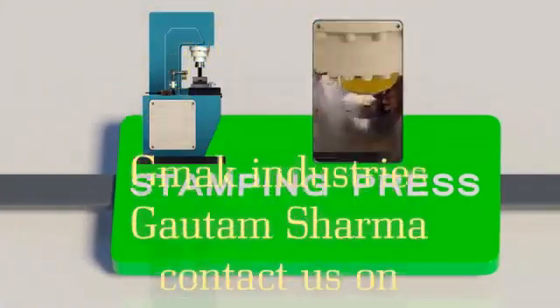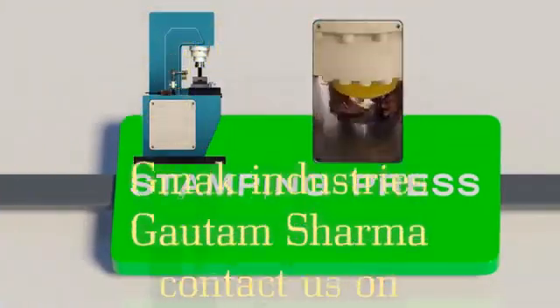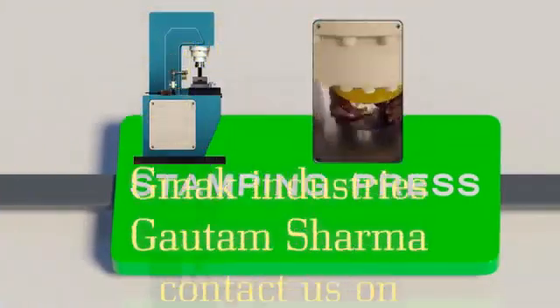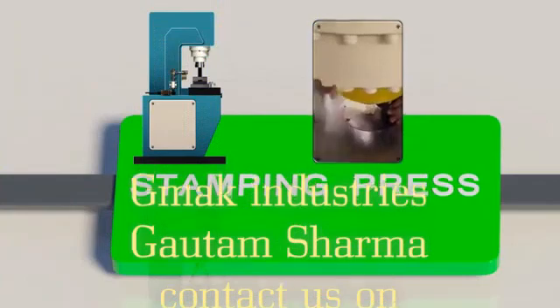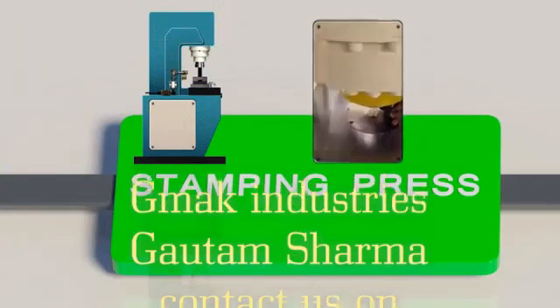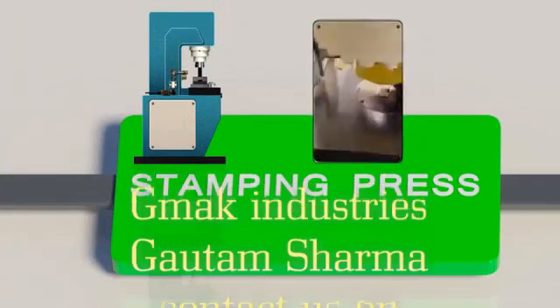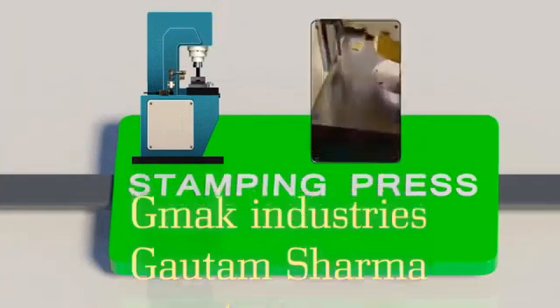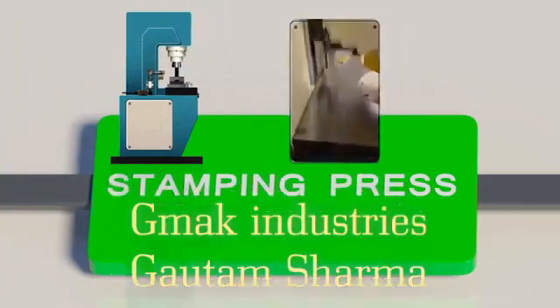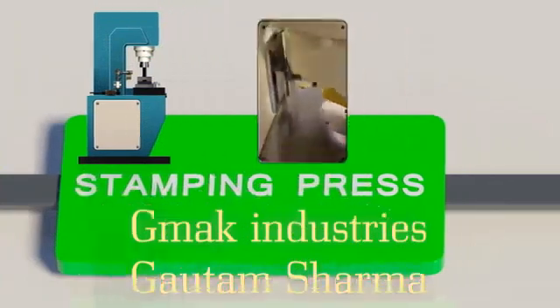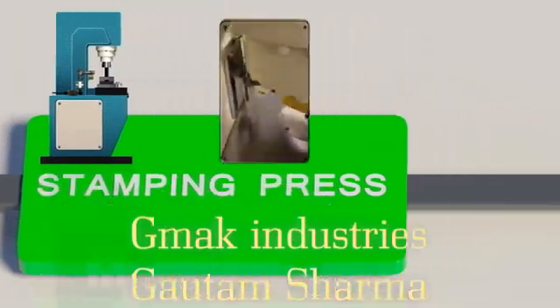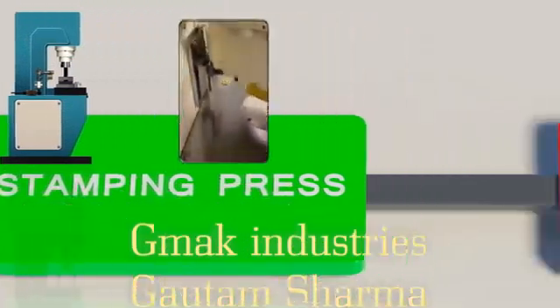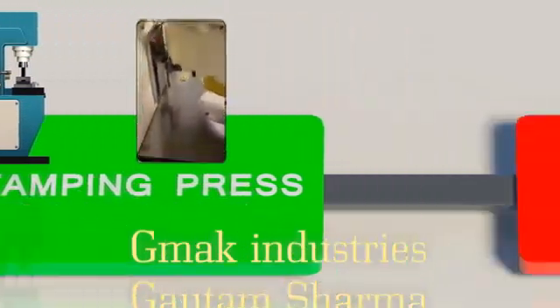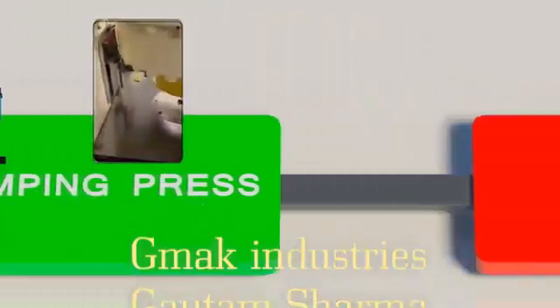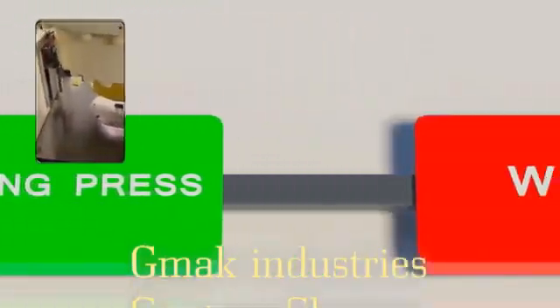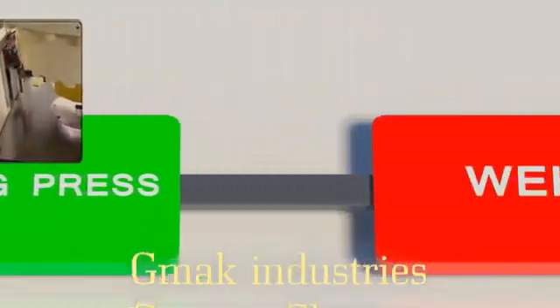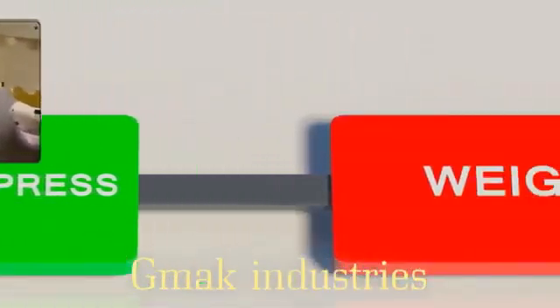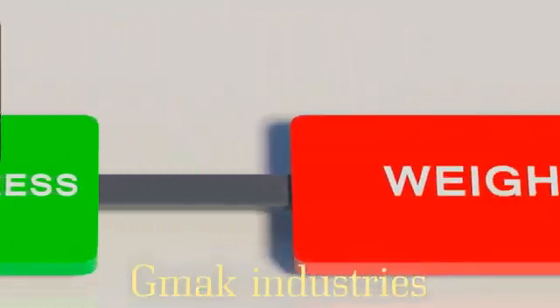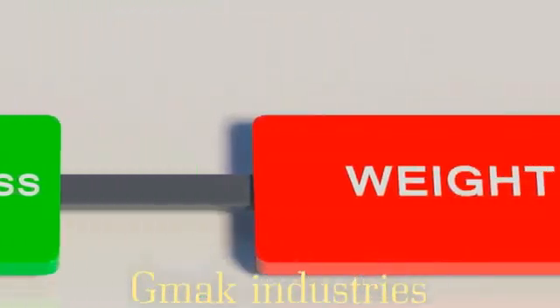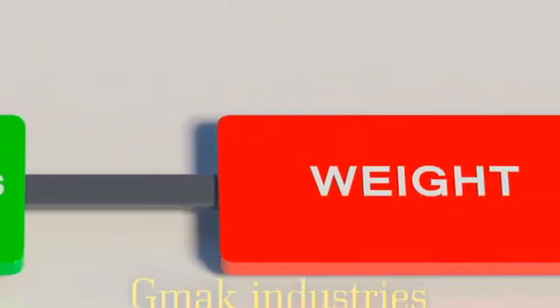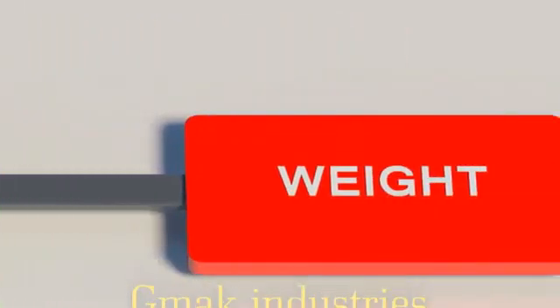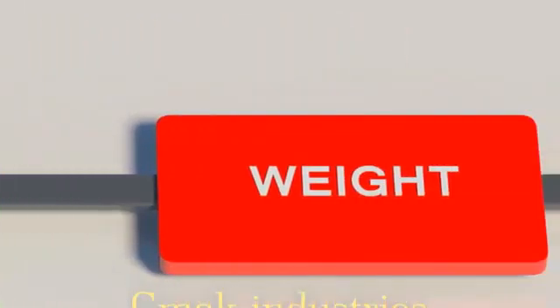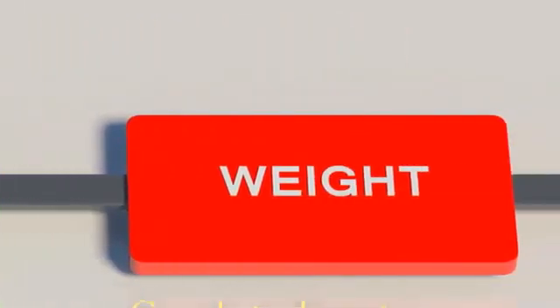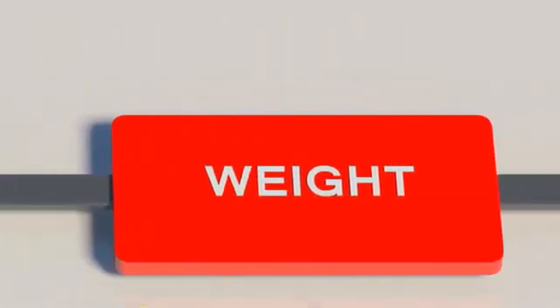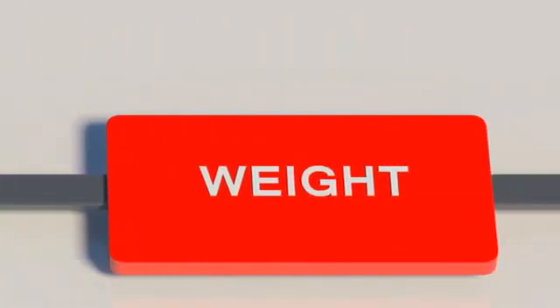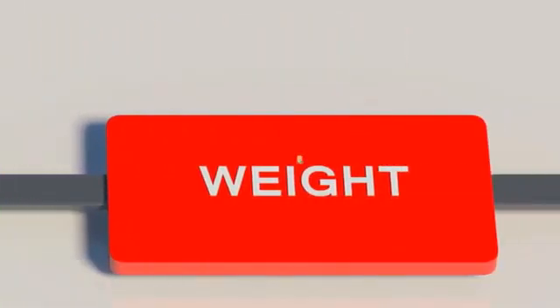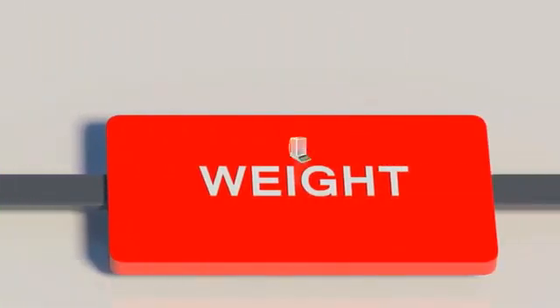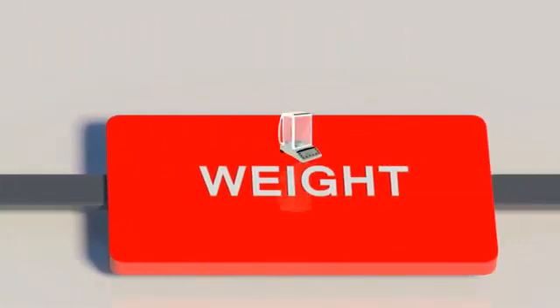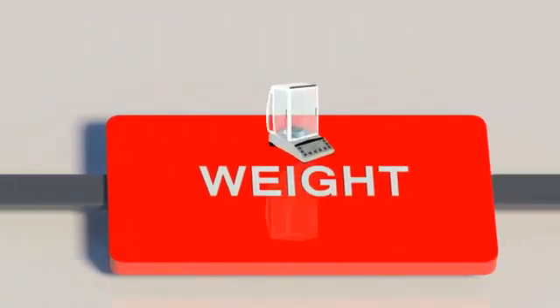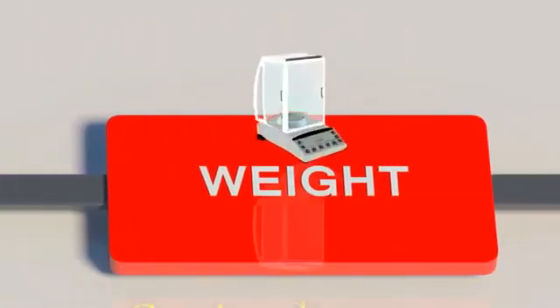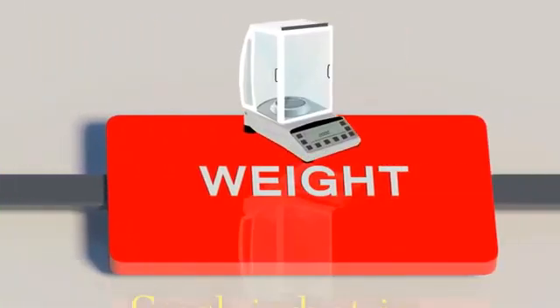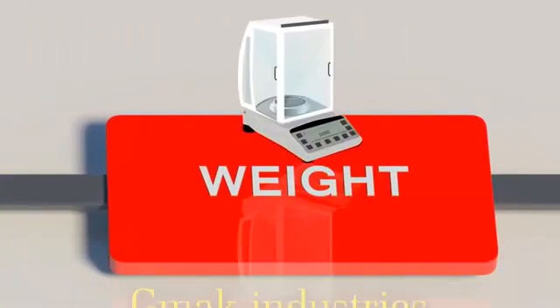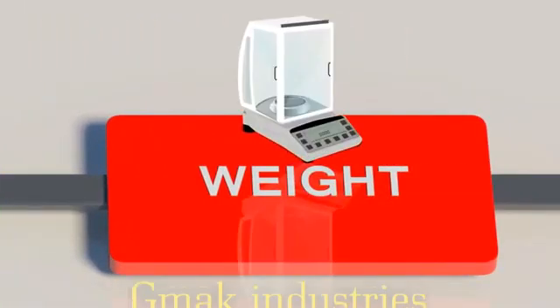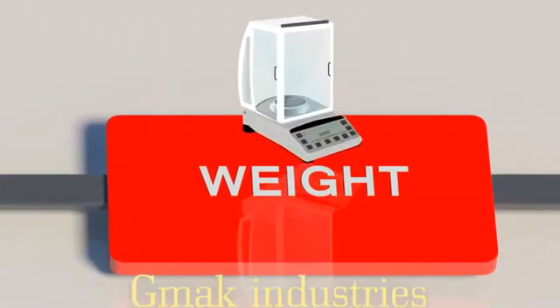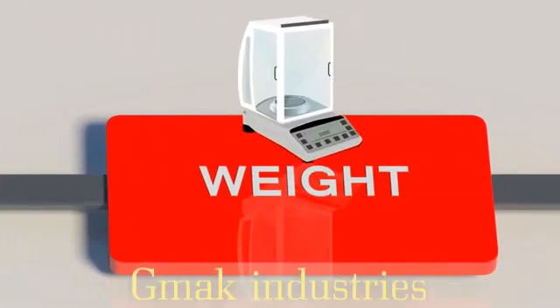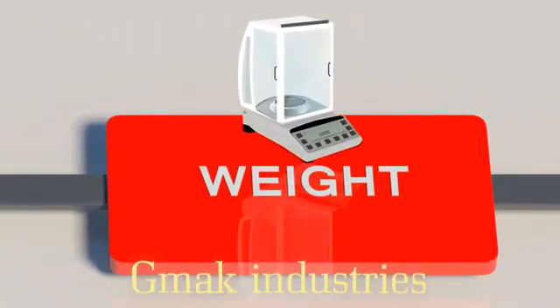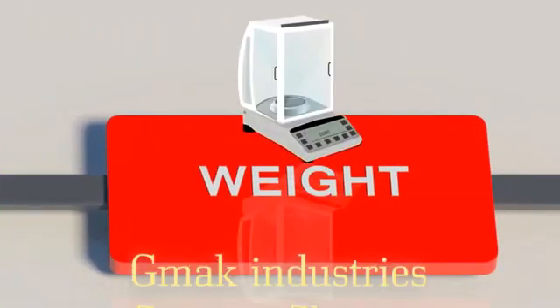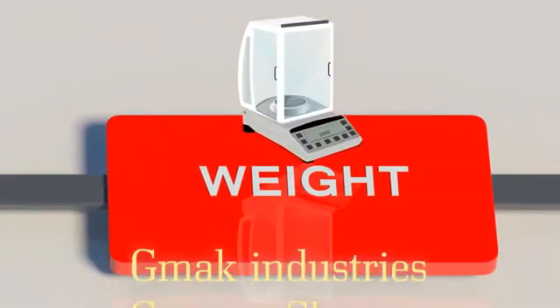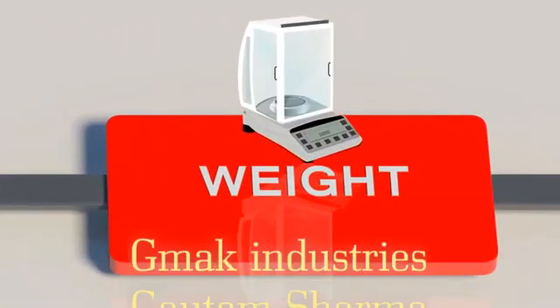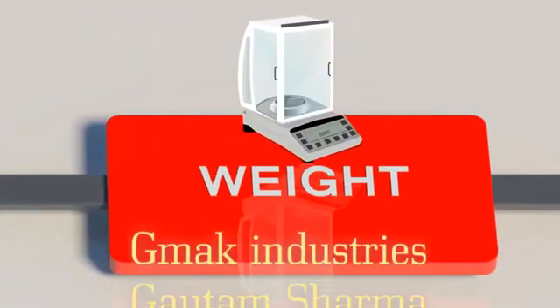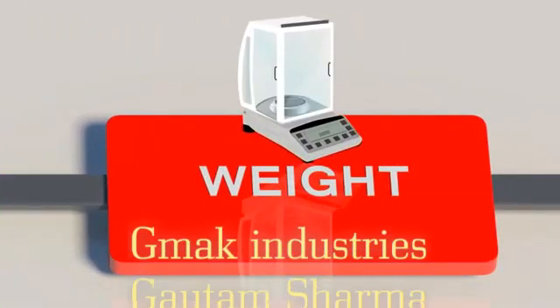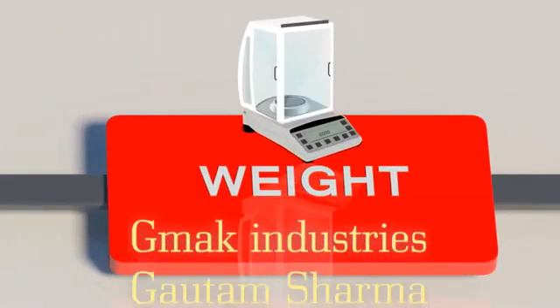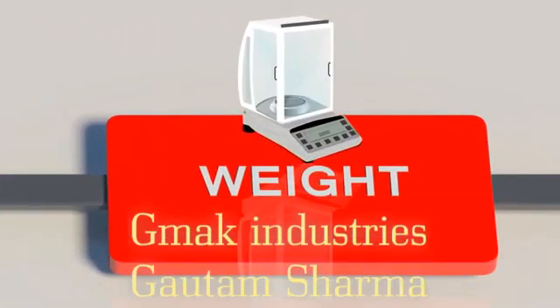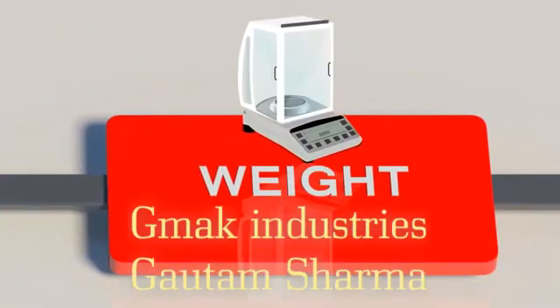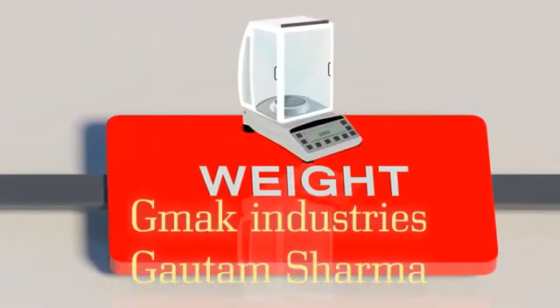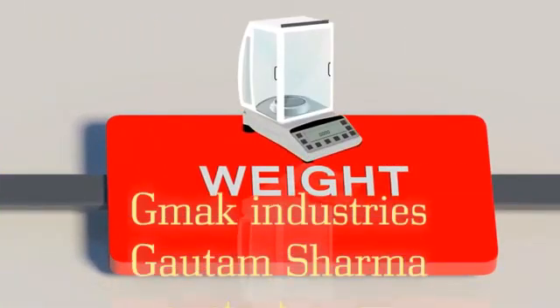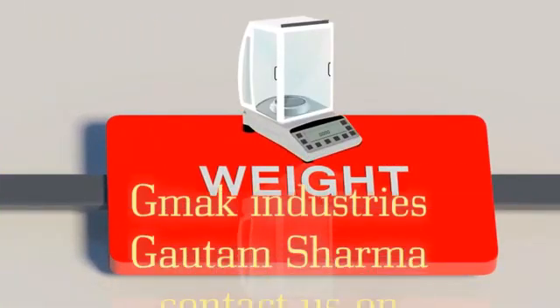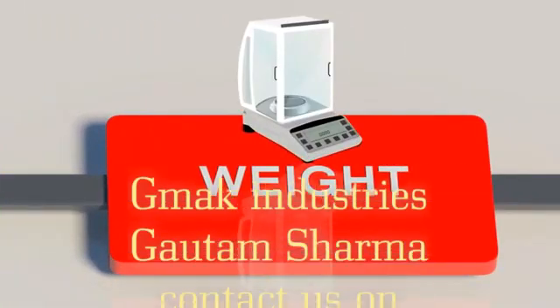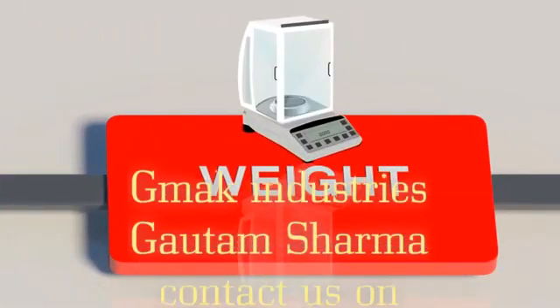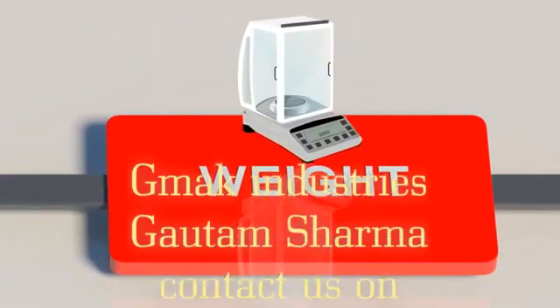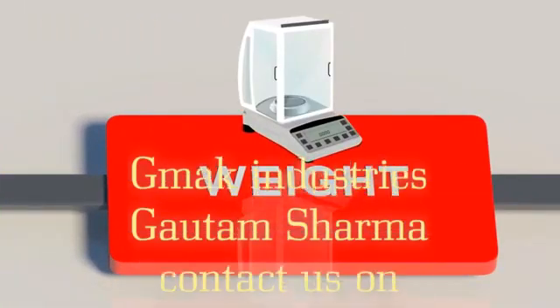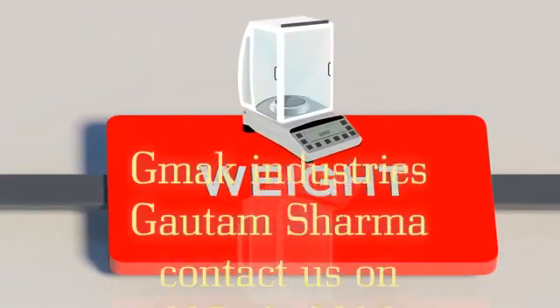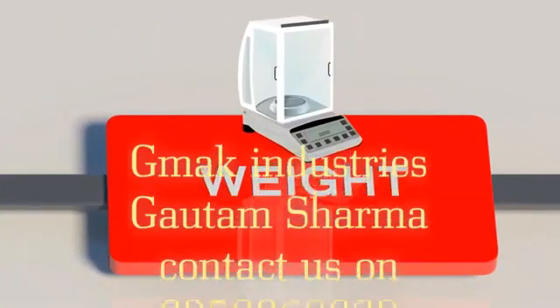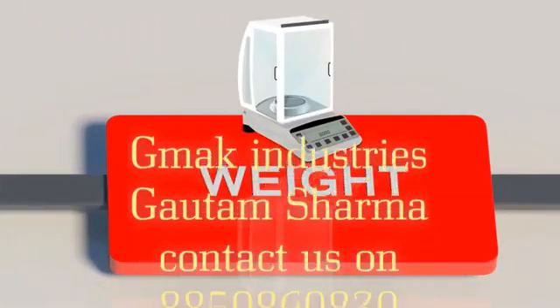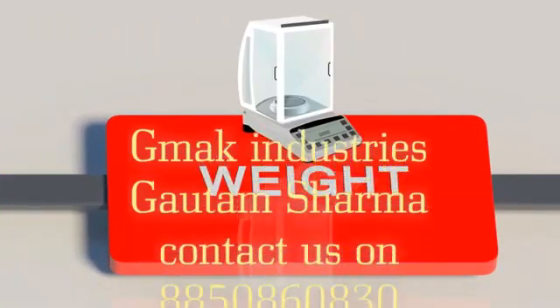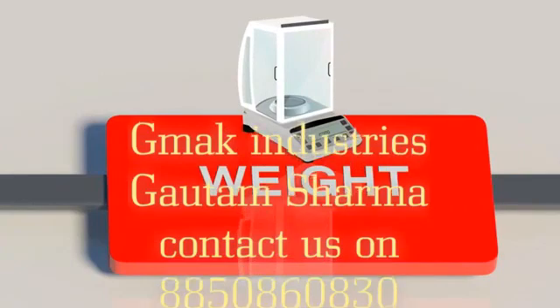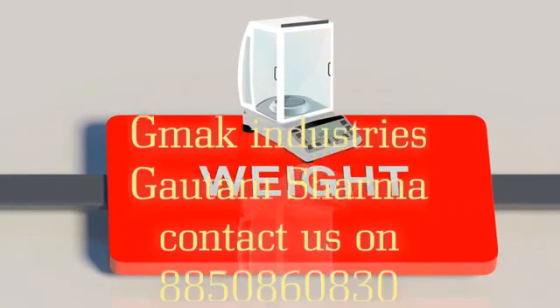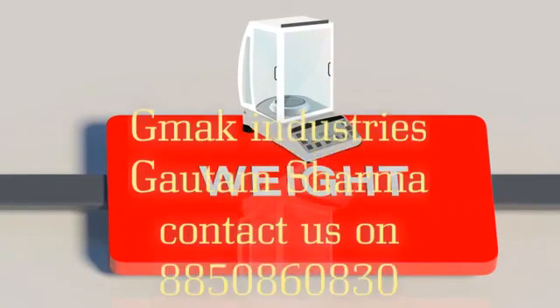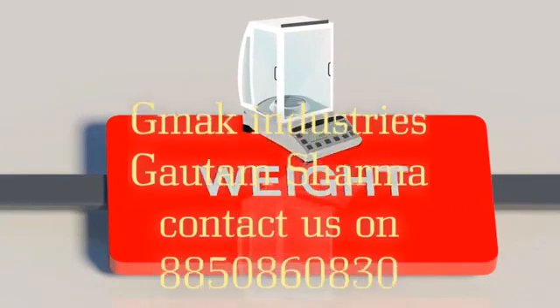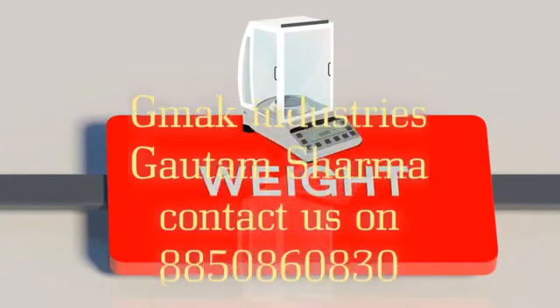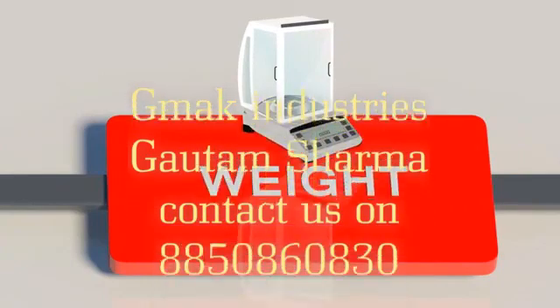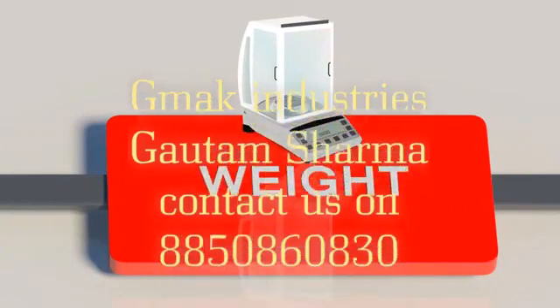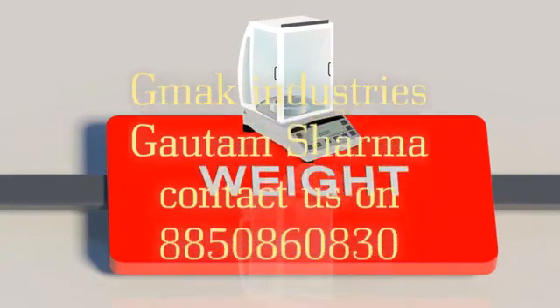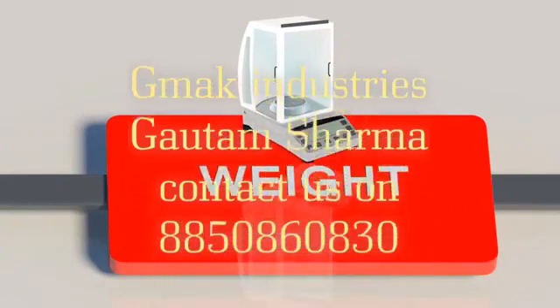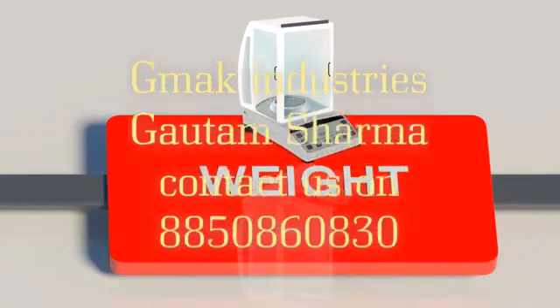At all steps, weighments are done and adjustments are made by filing to suit the exact weight.